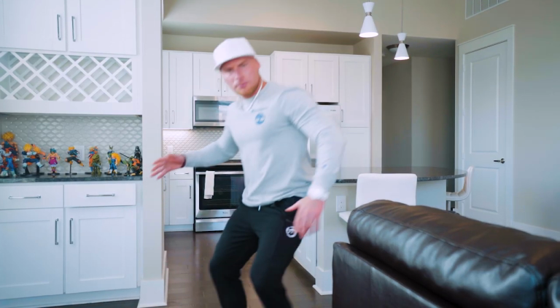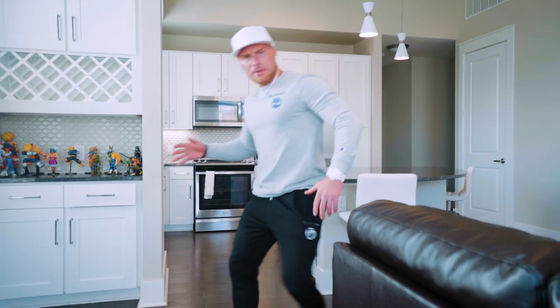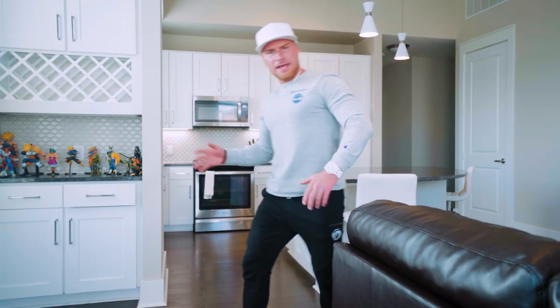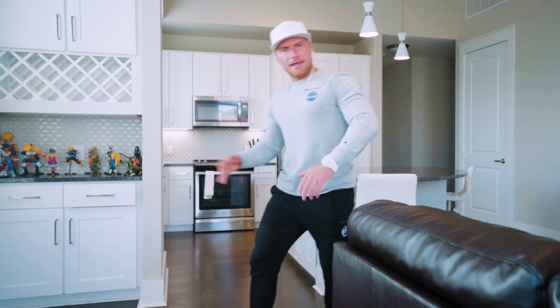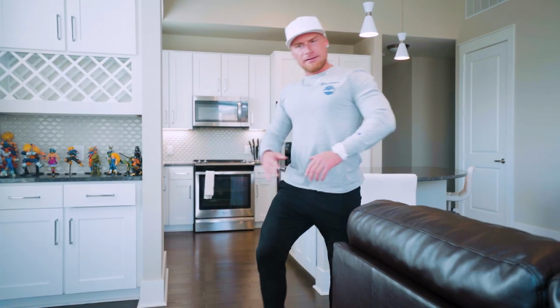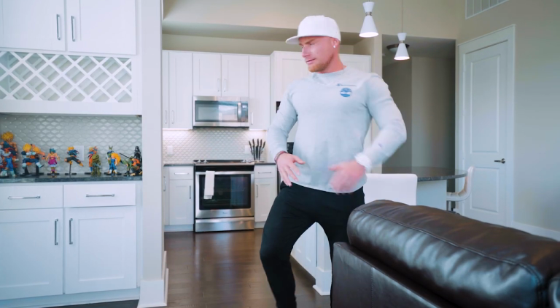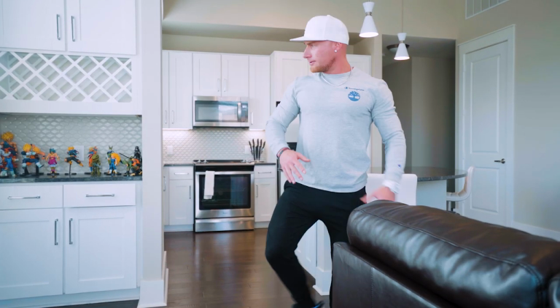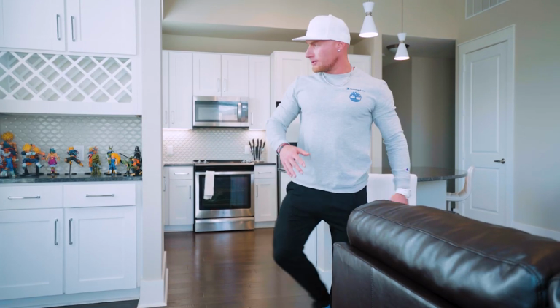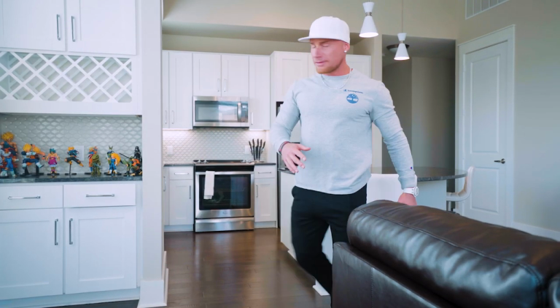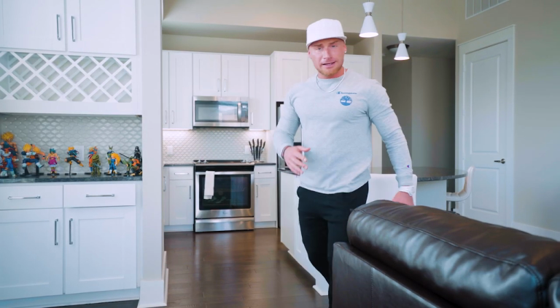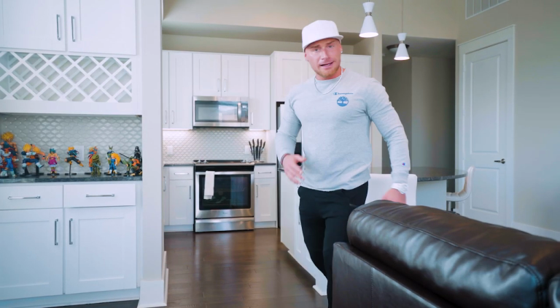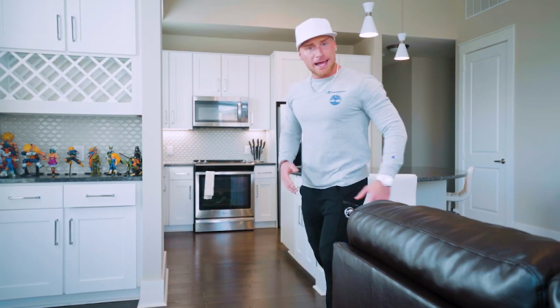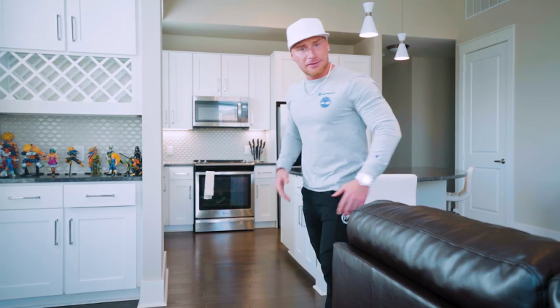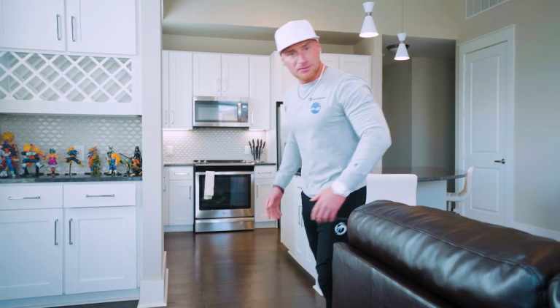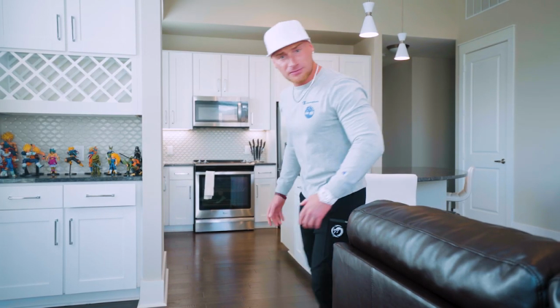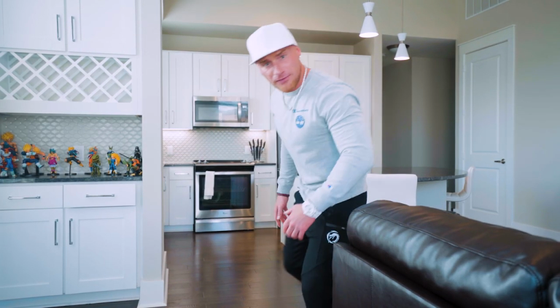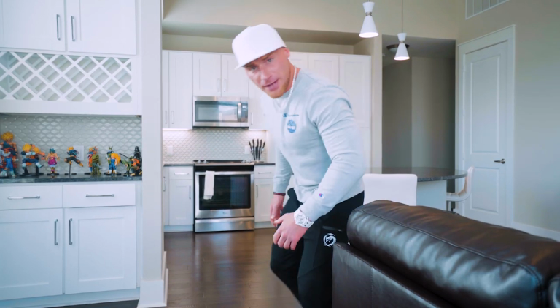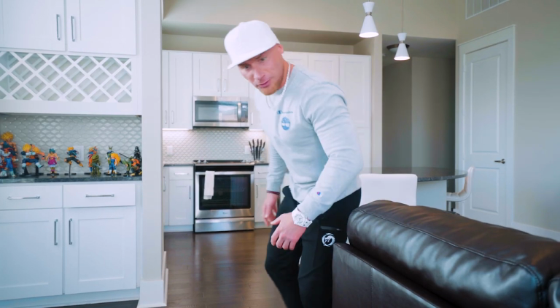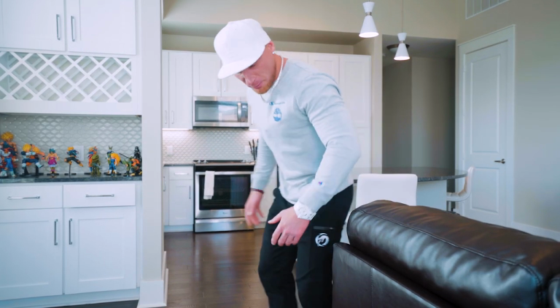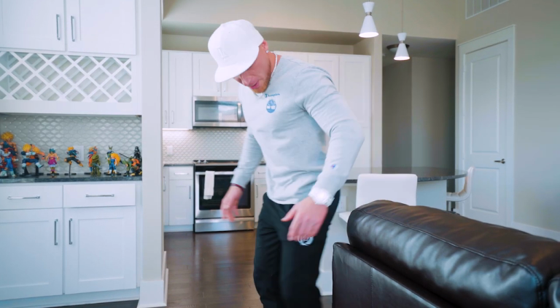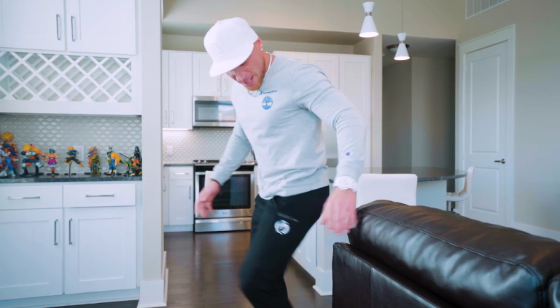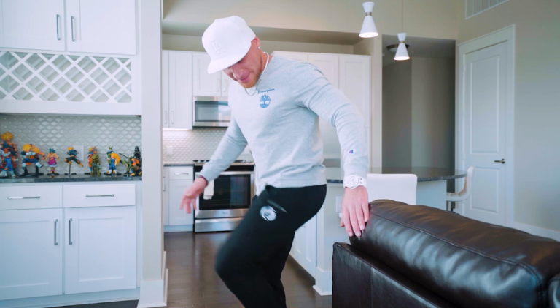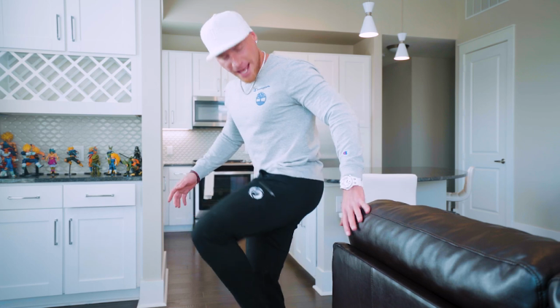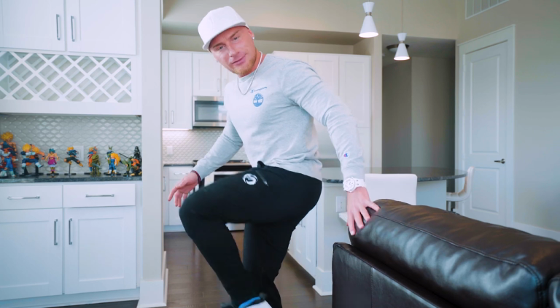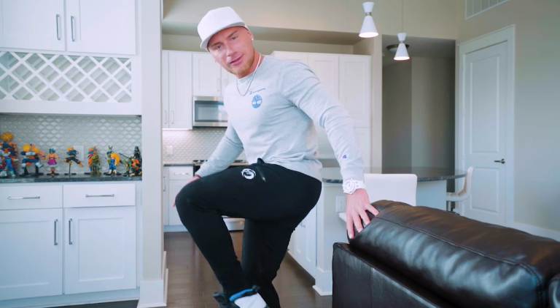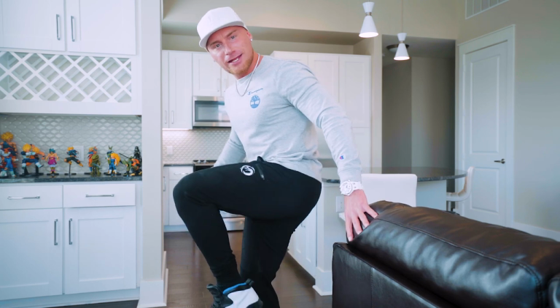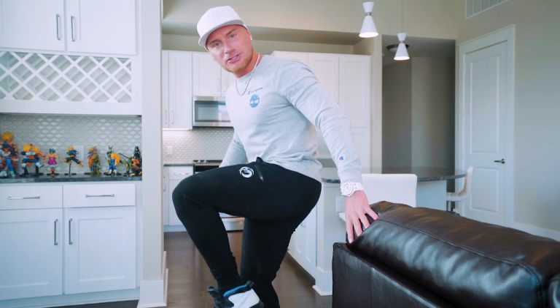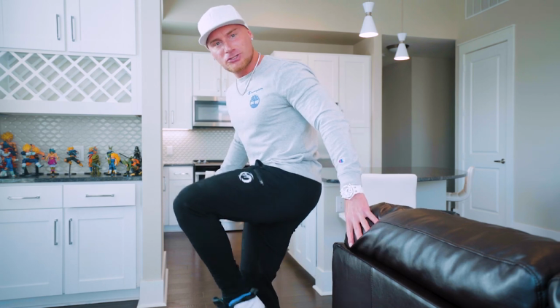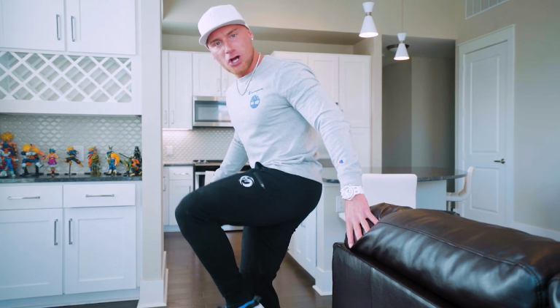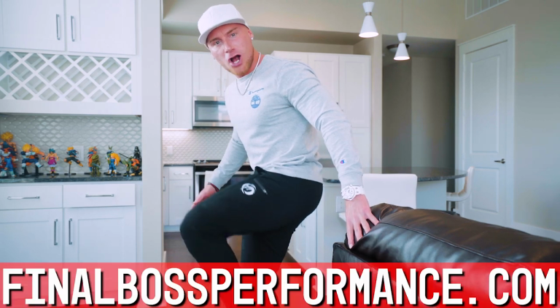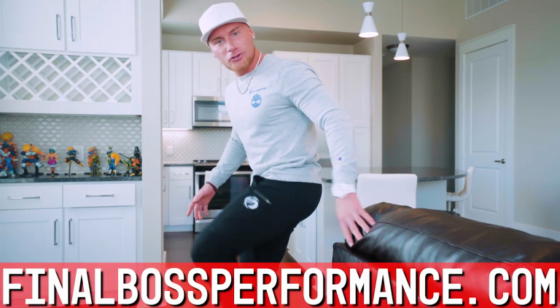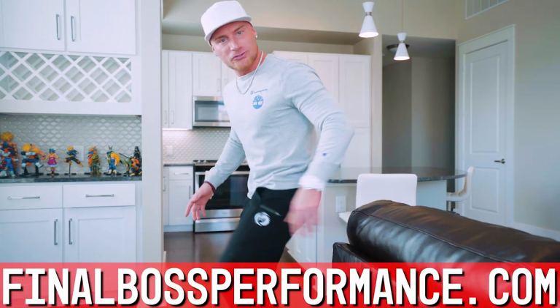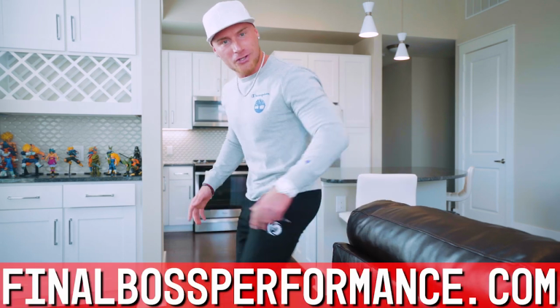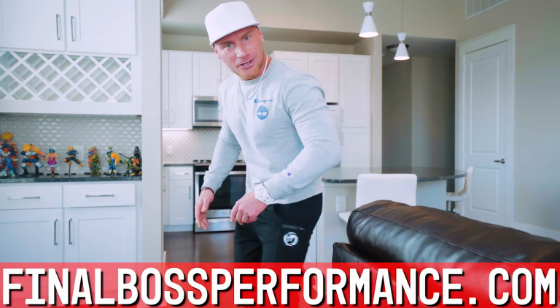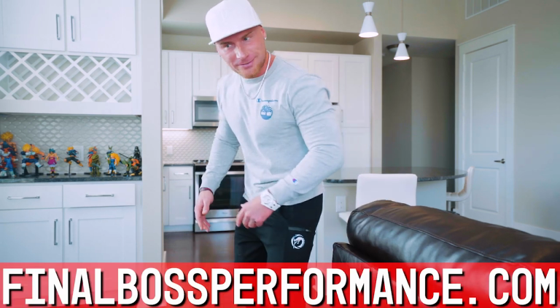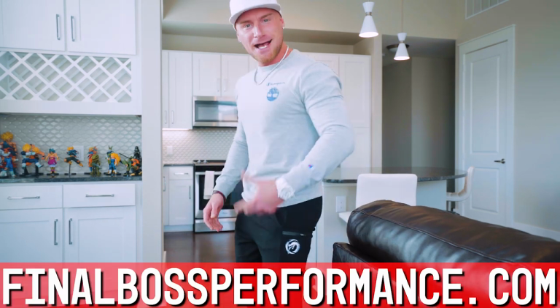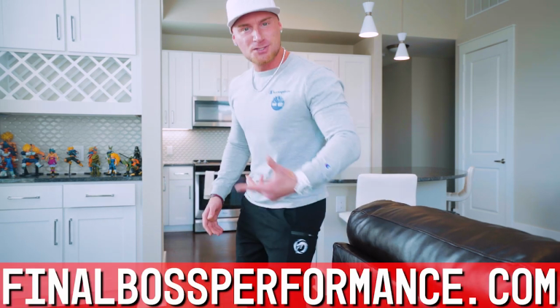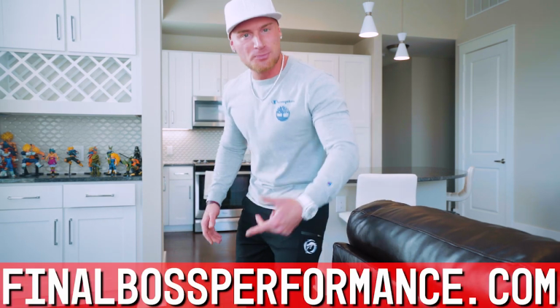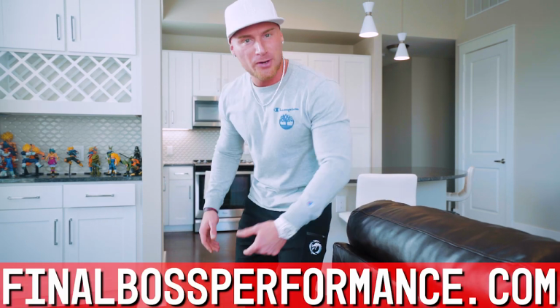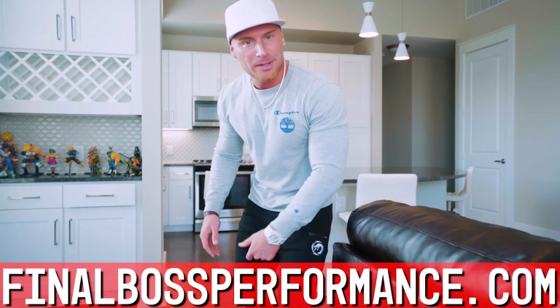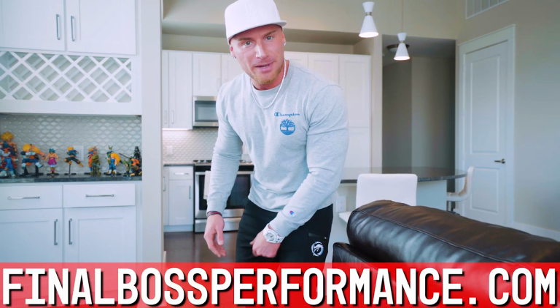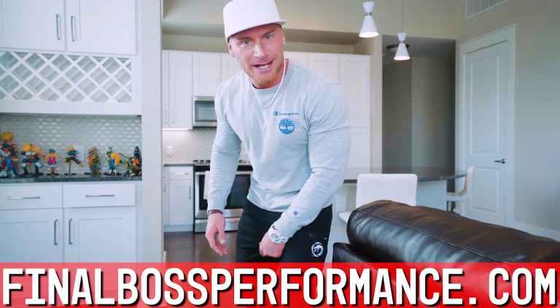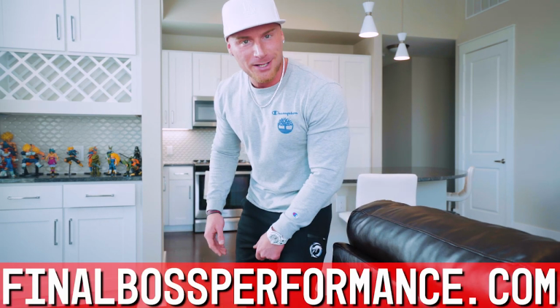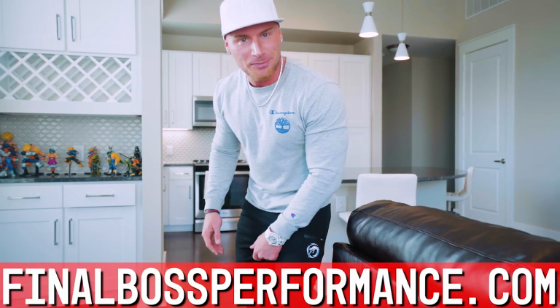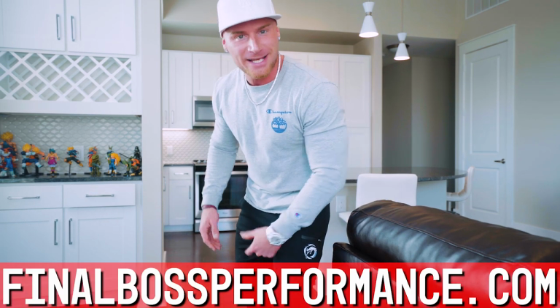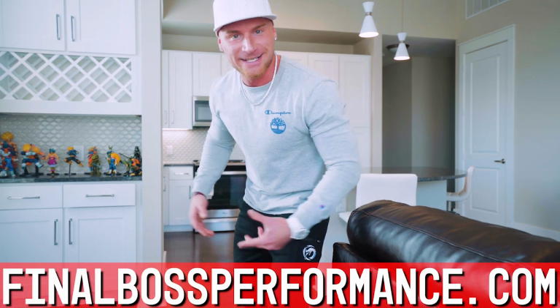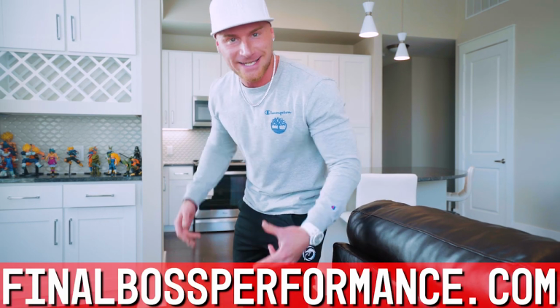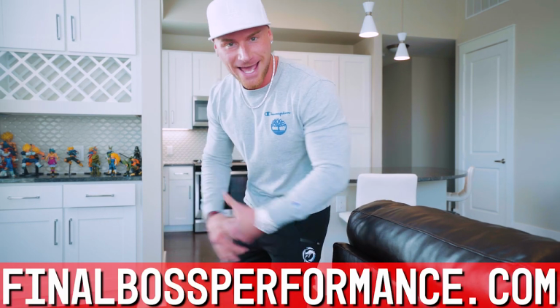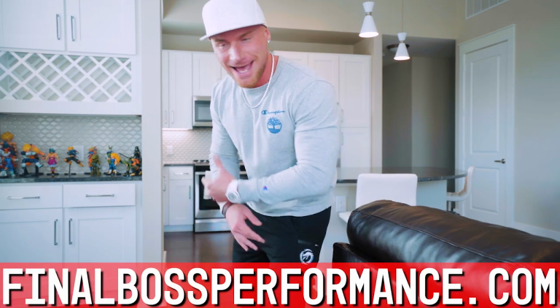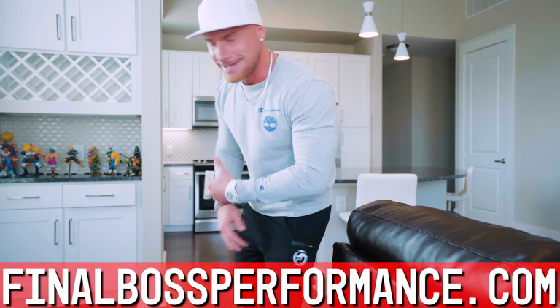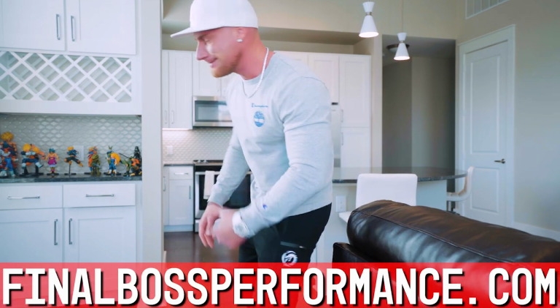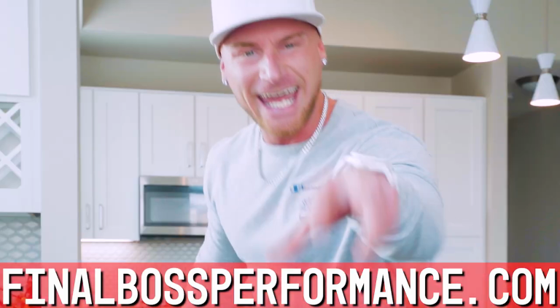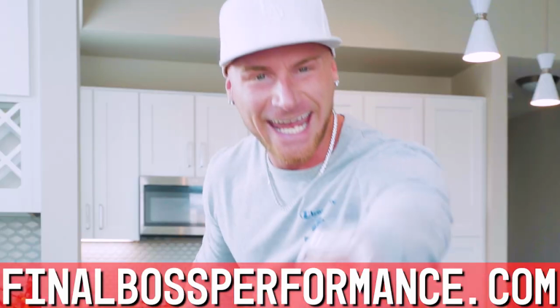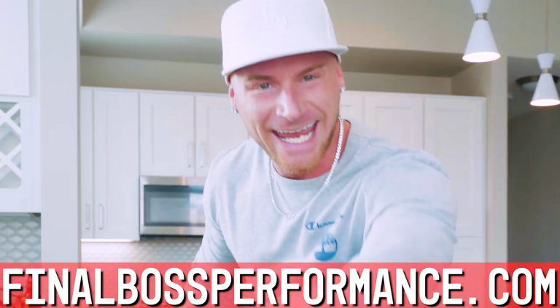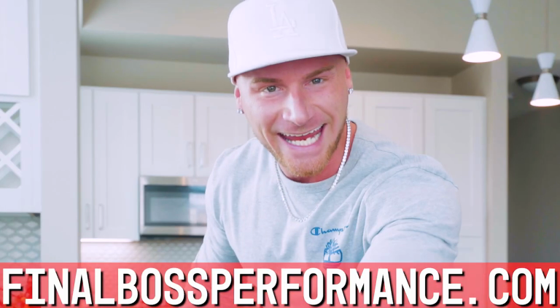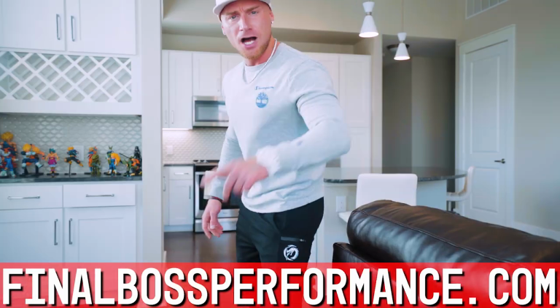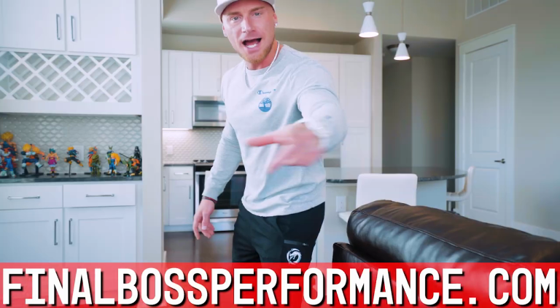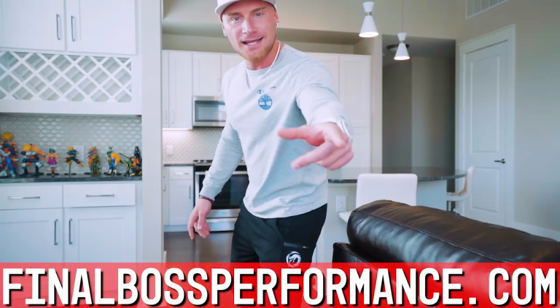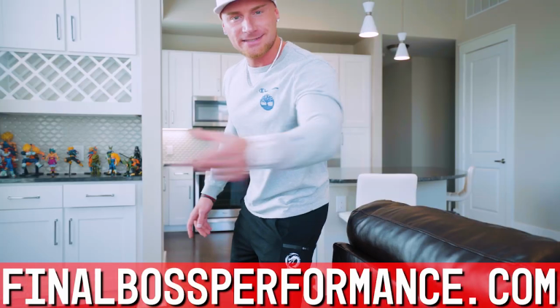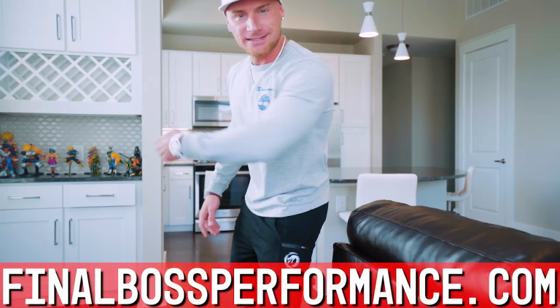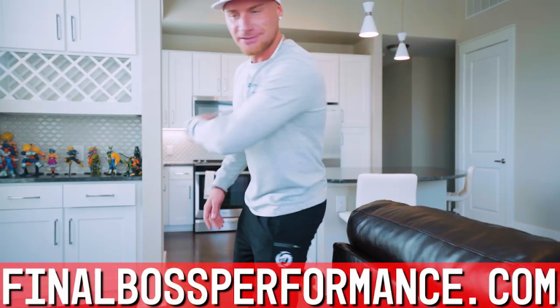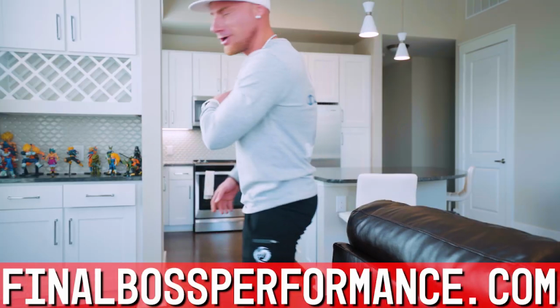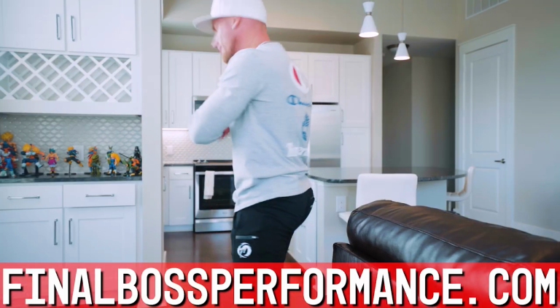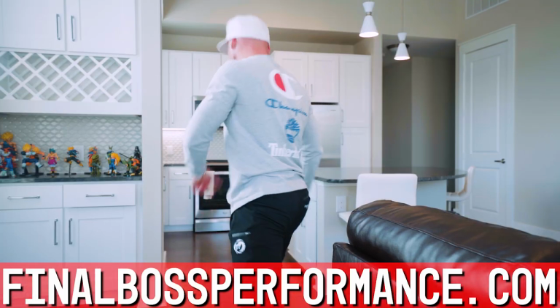Good thing I had those Final Boss Athletics joggers on — I spring back up like a cat. All right, let's get started.